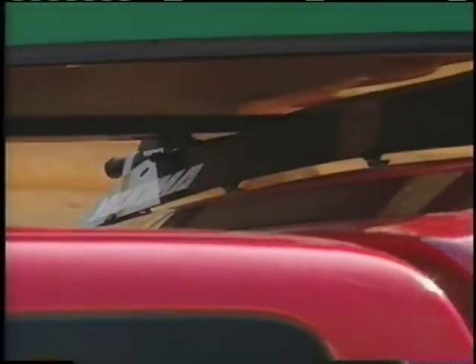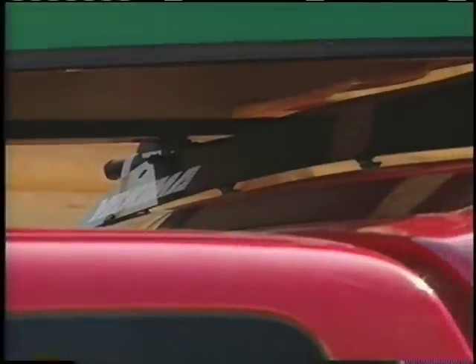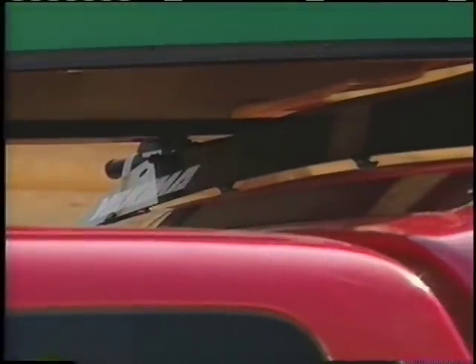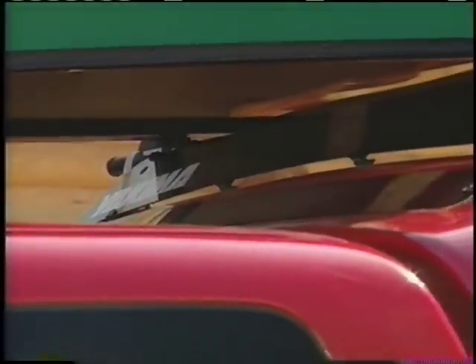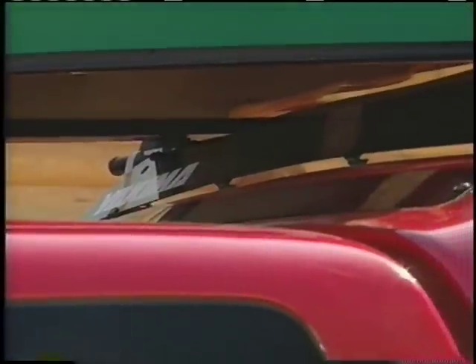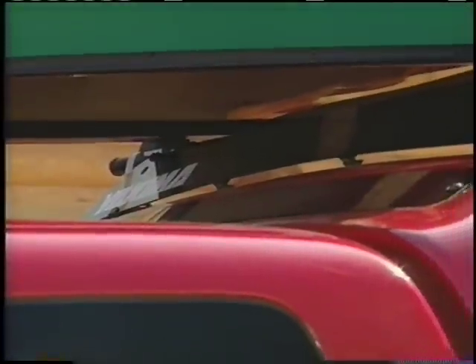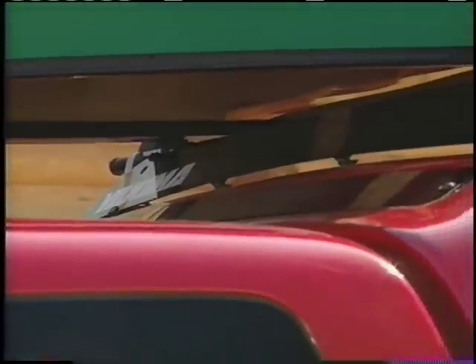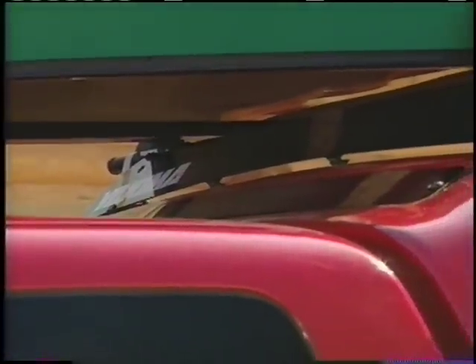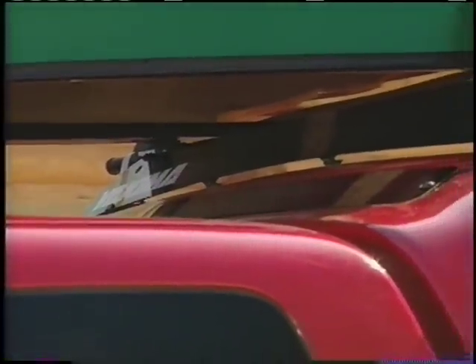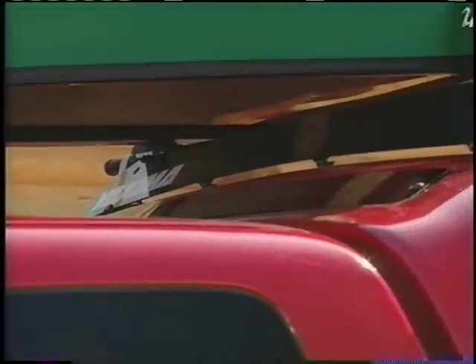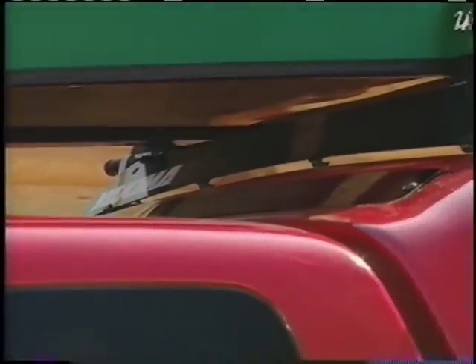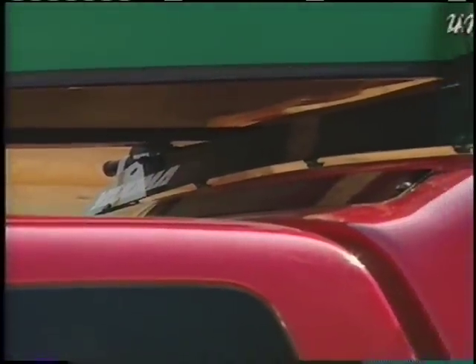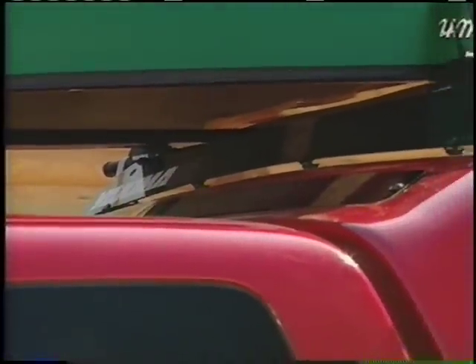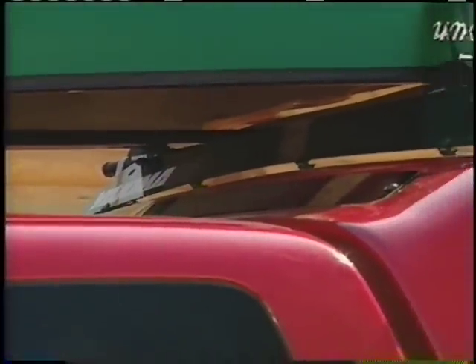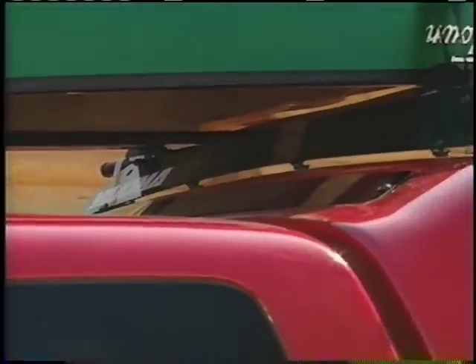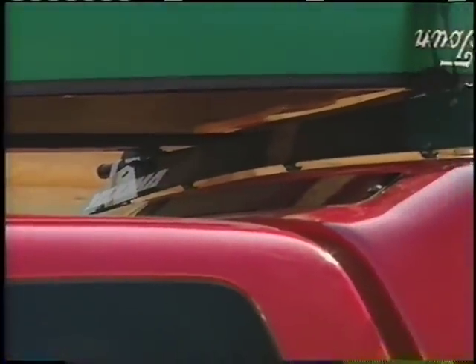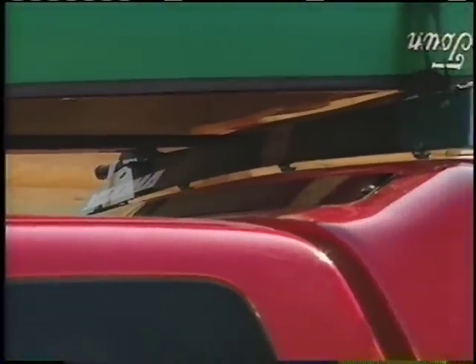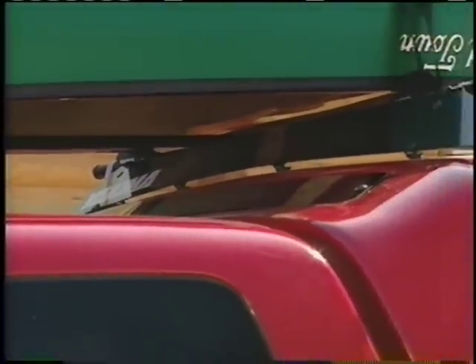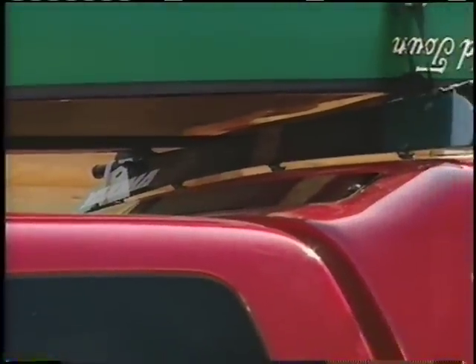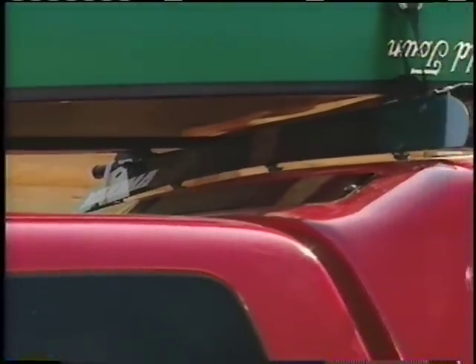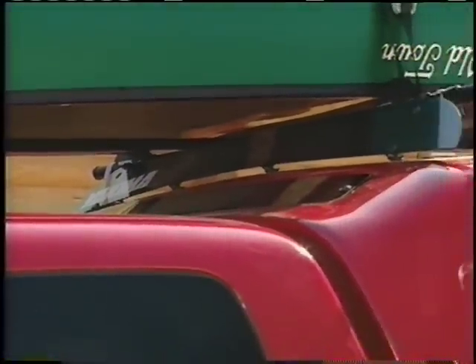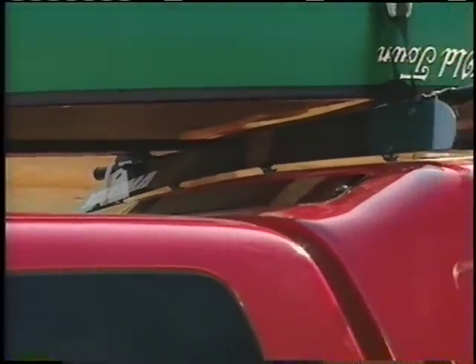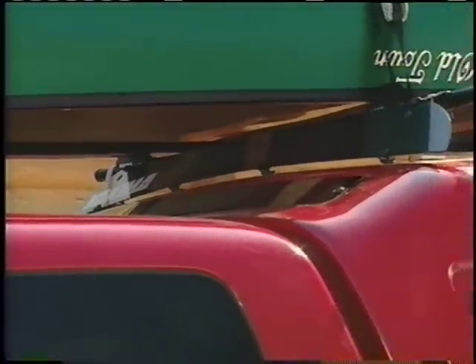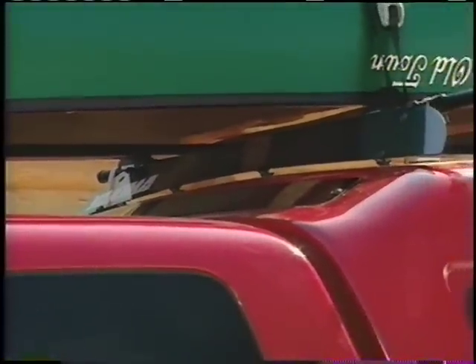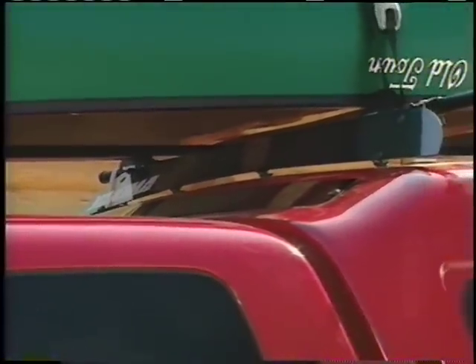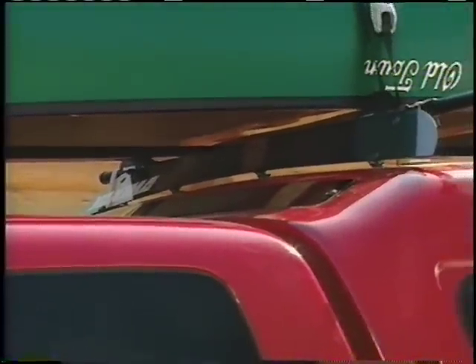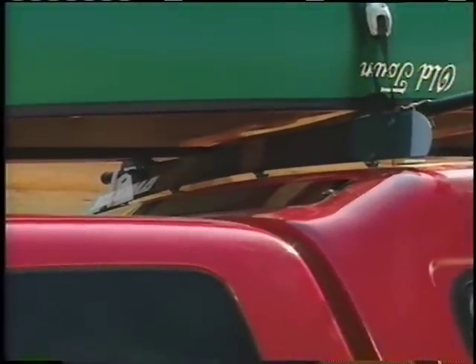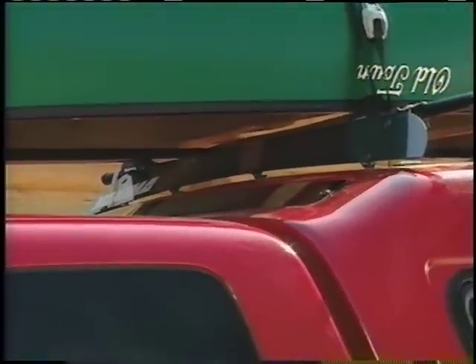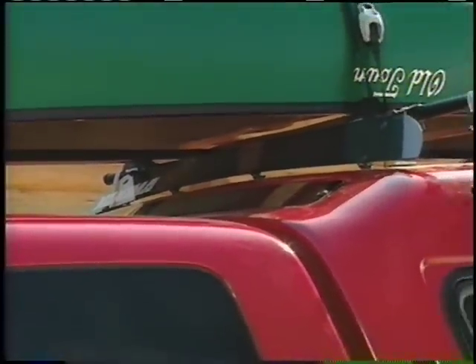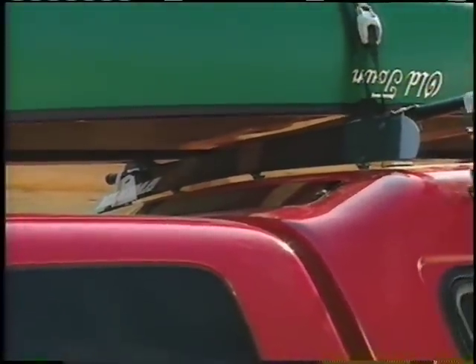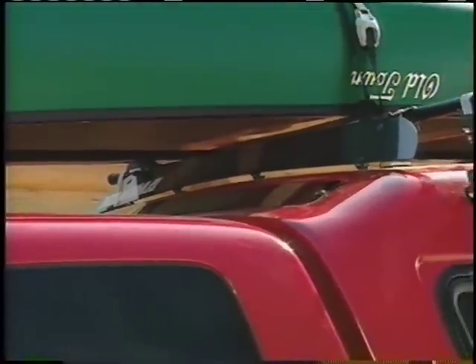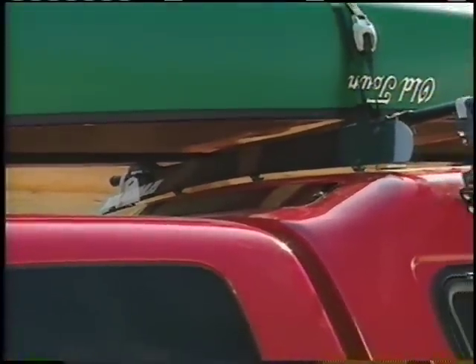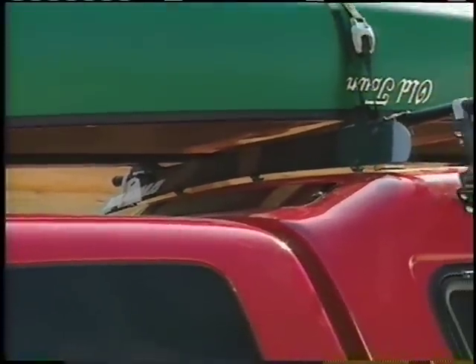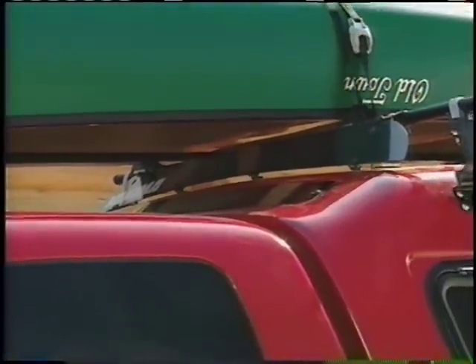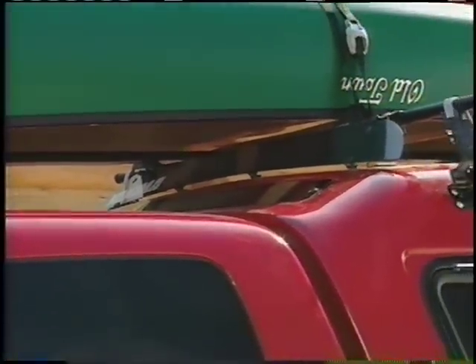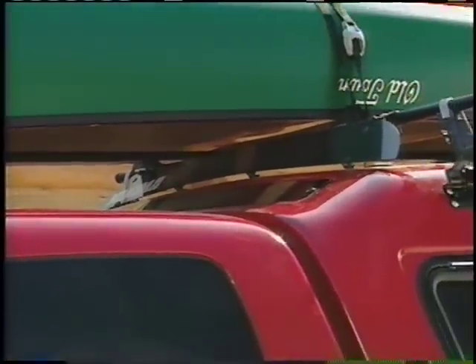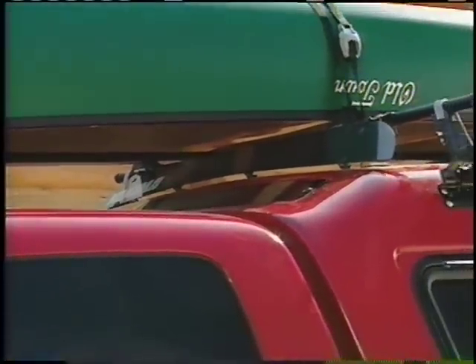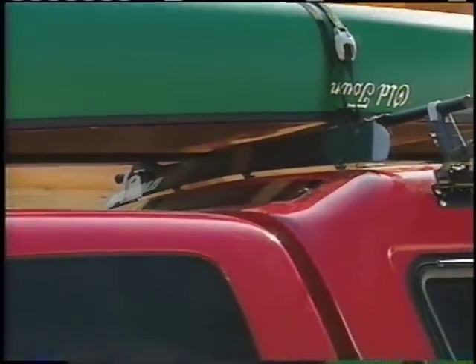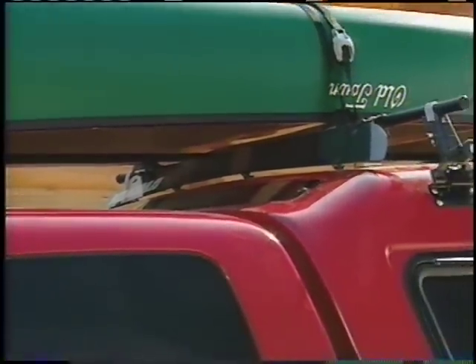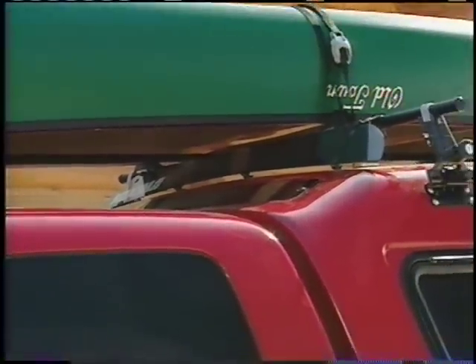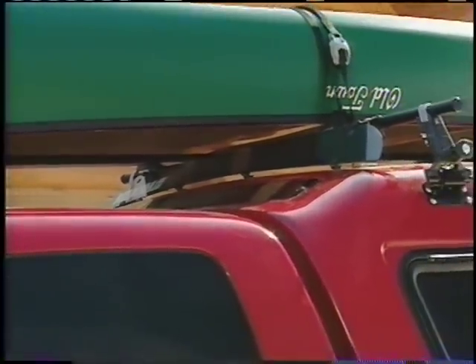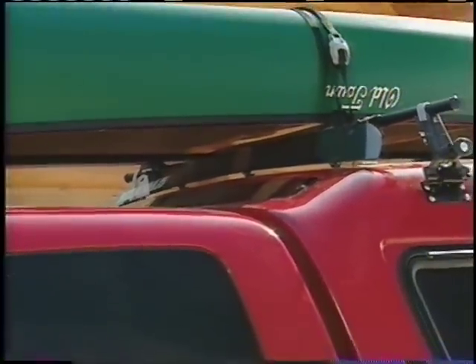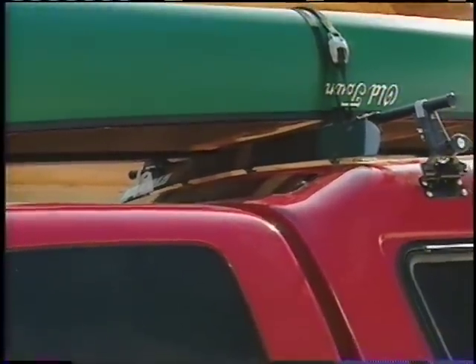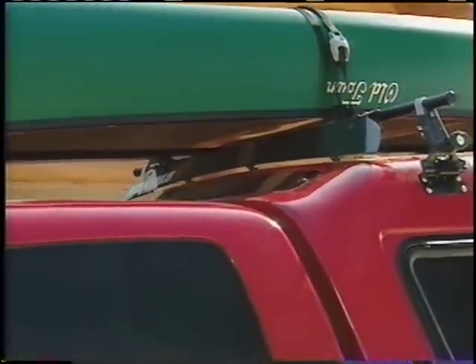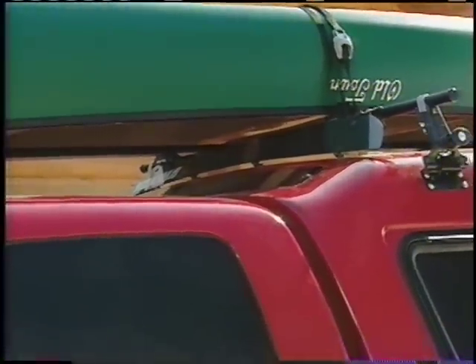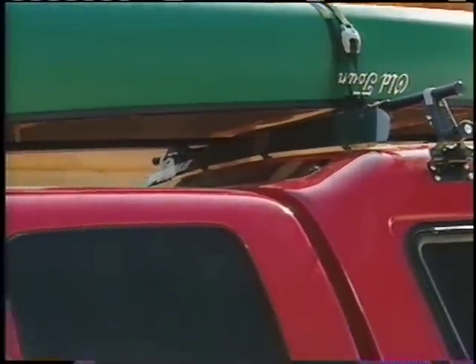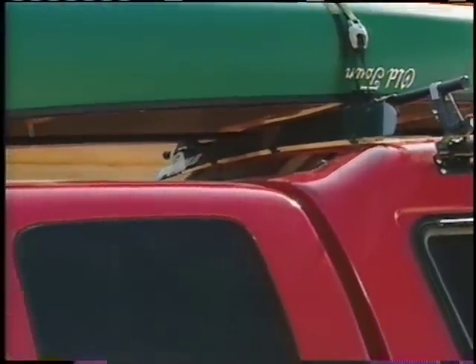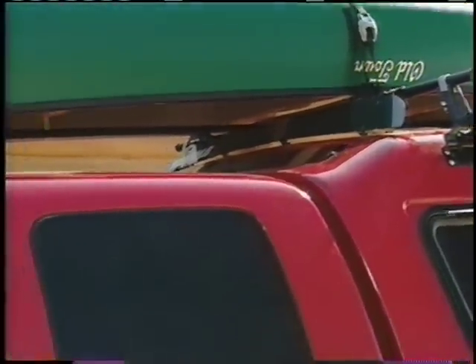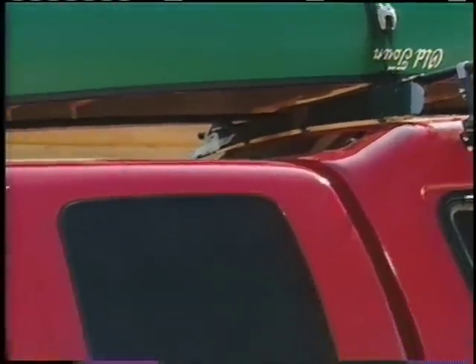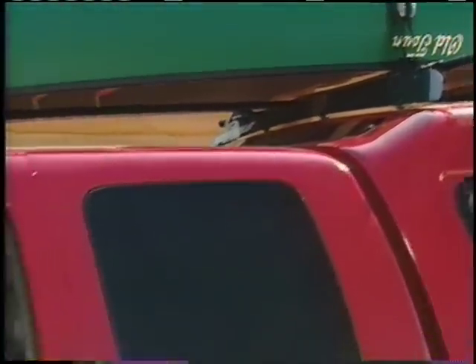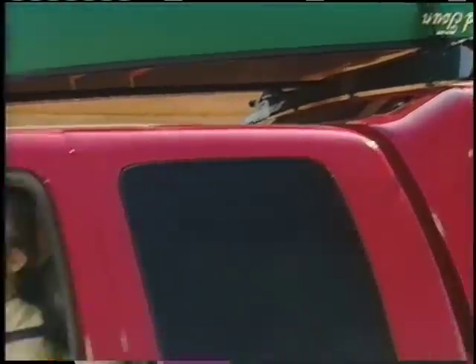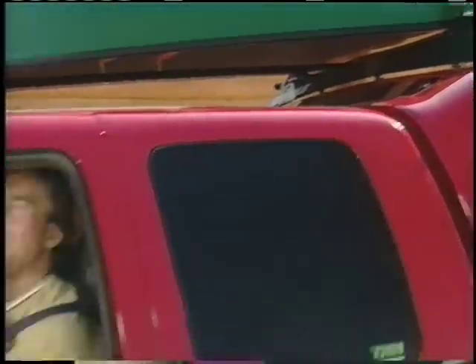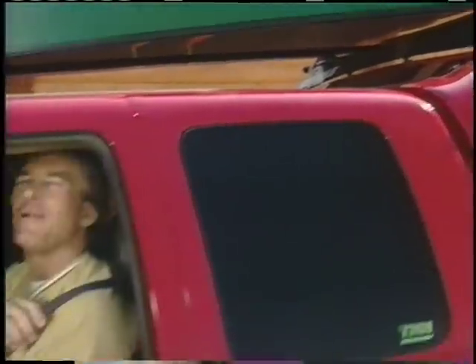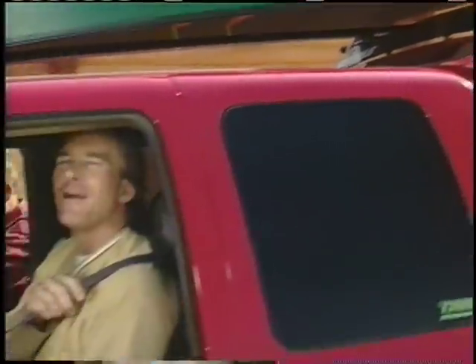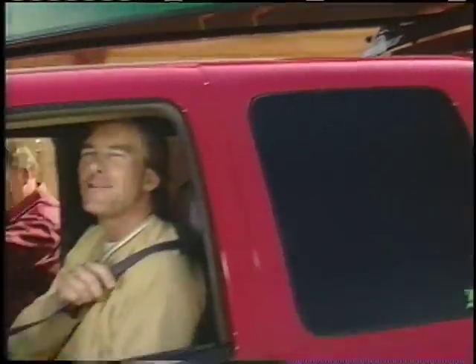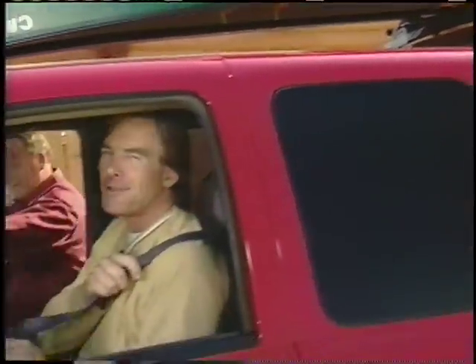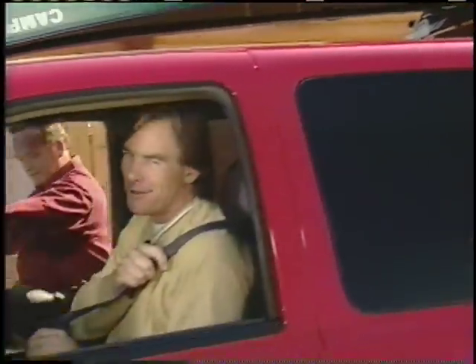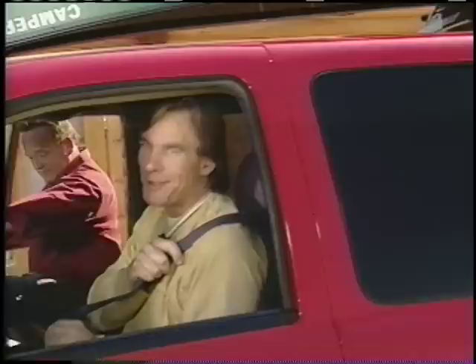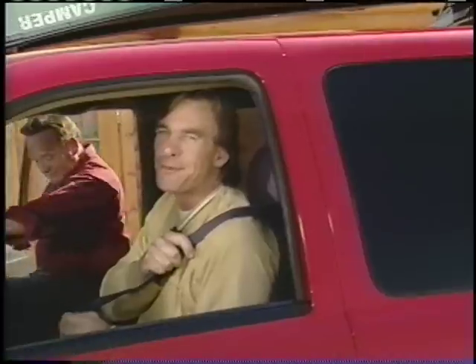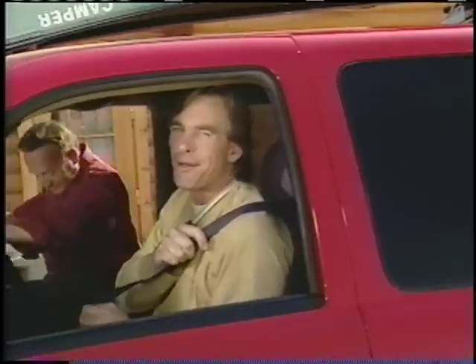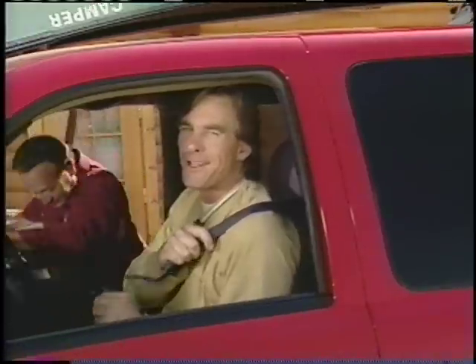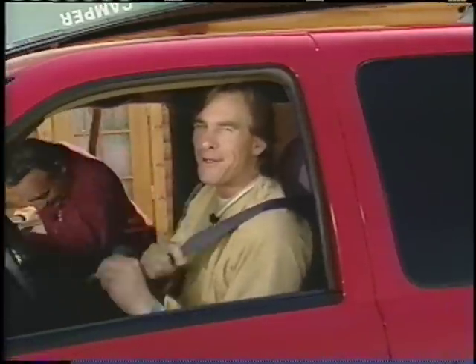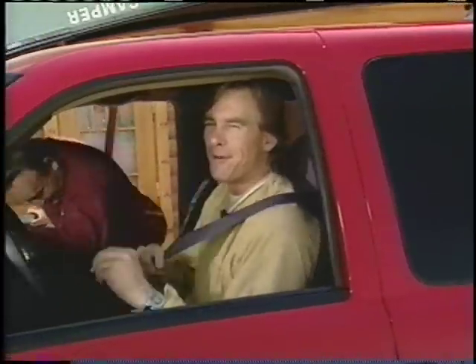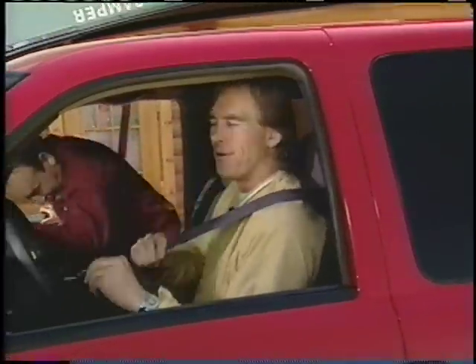To add even more aerodynamics and cut down on a little wind noise, I bolted on a fairing. Plus, it looks pretty cool.